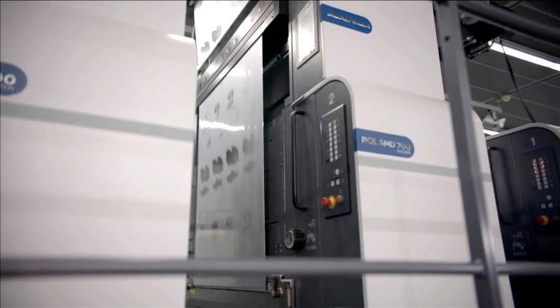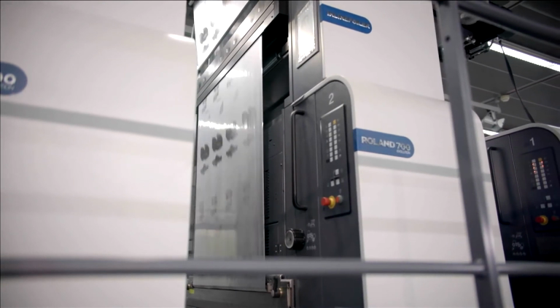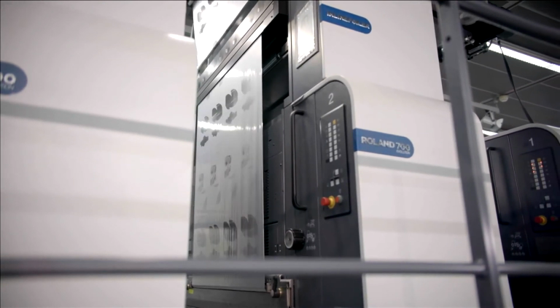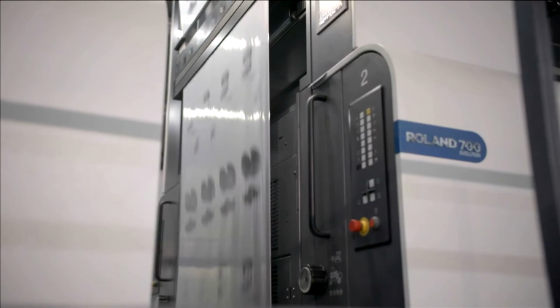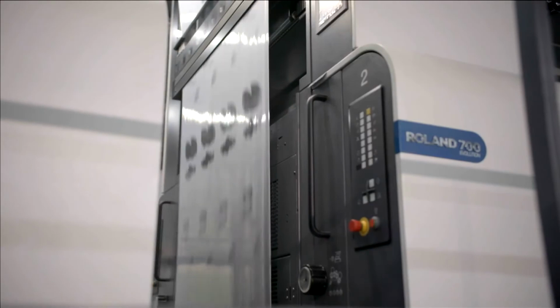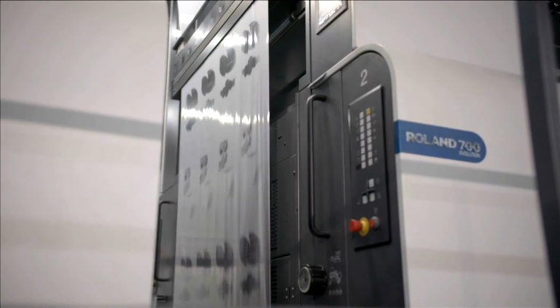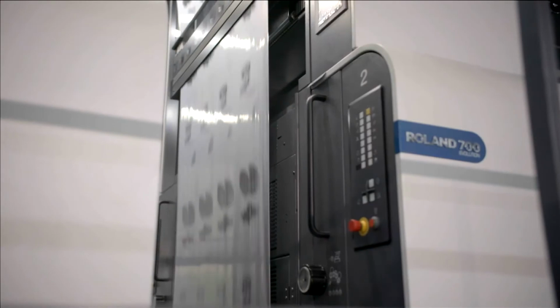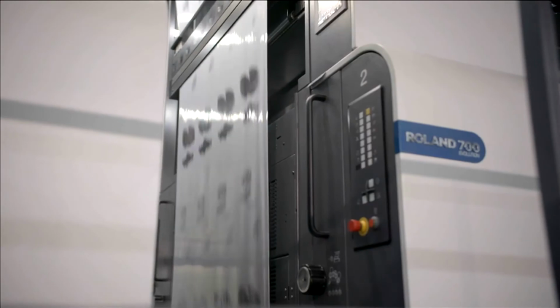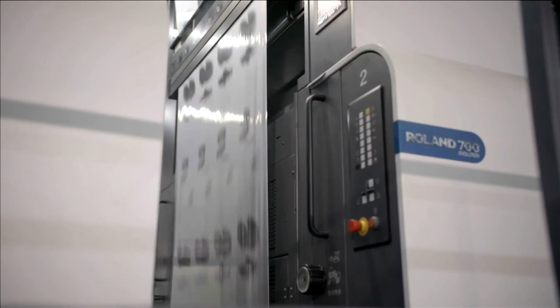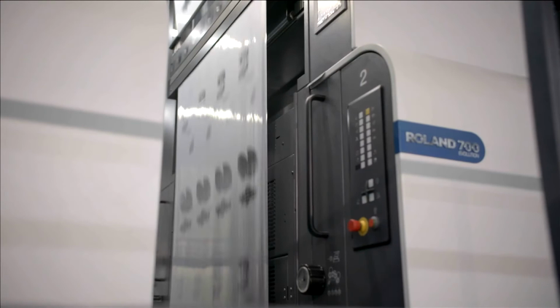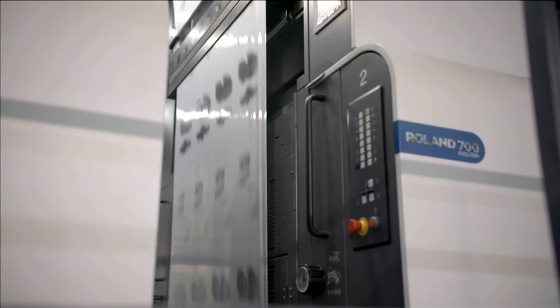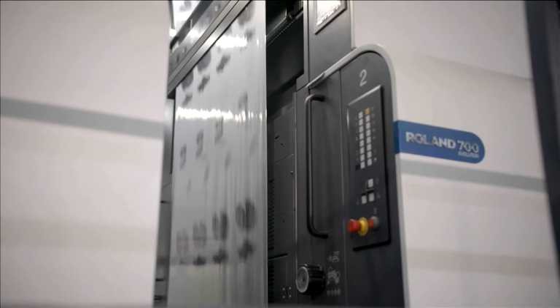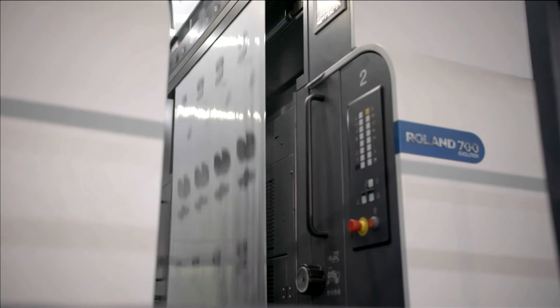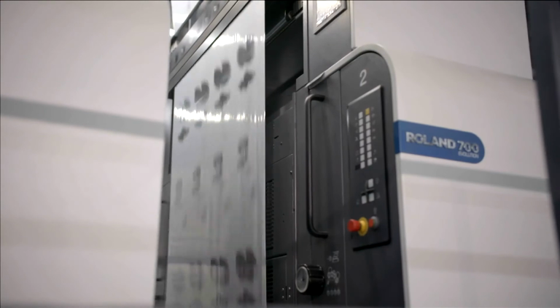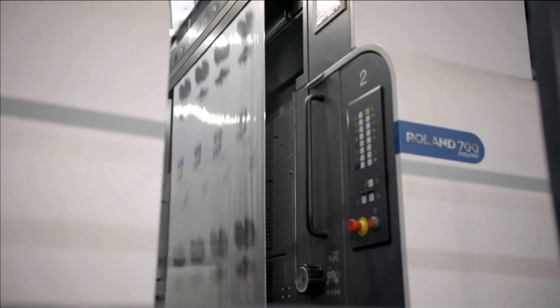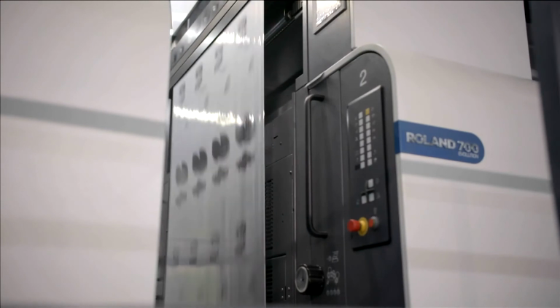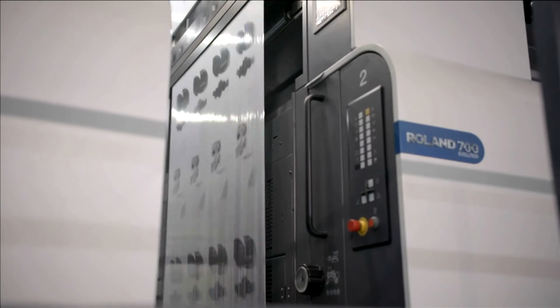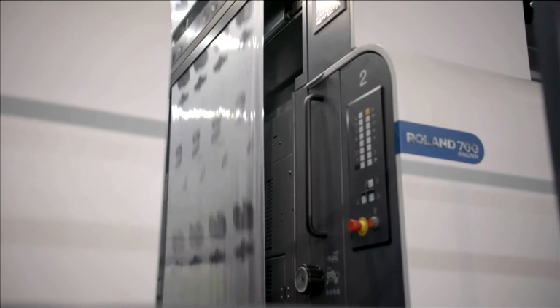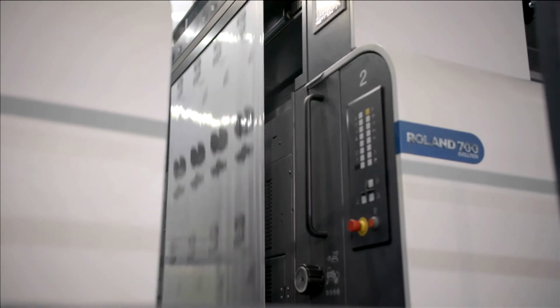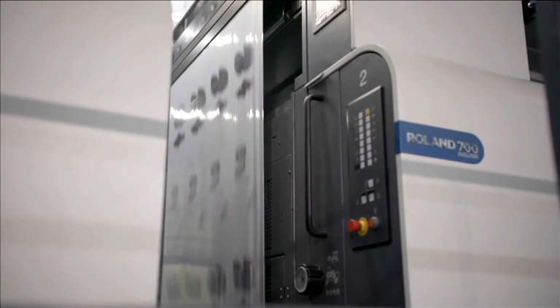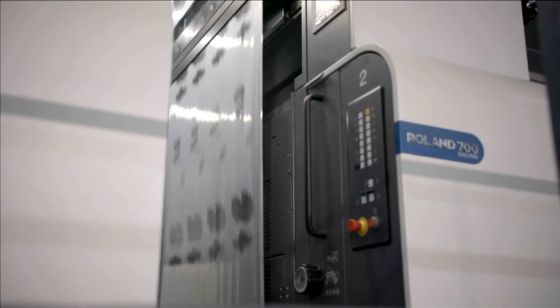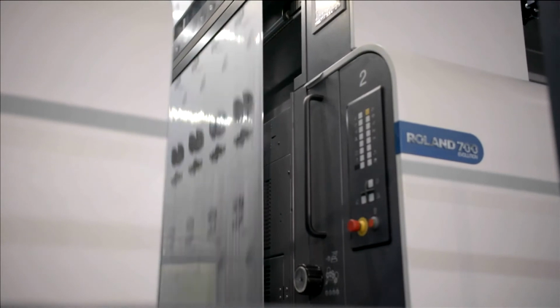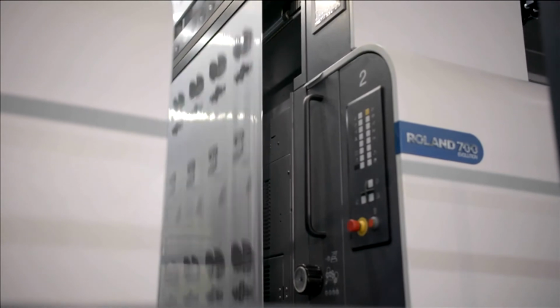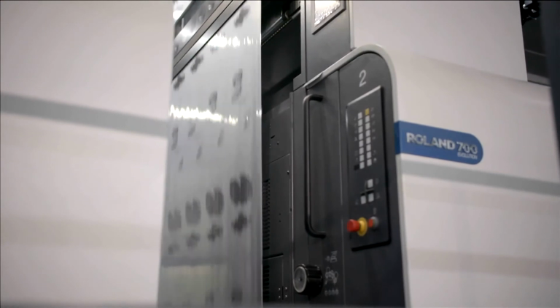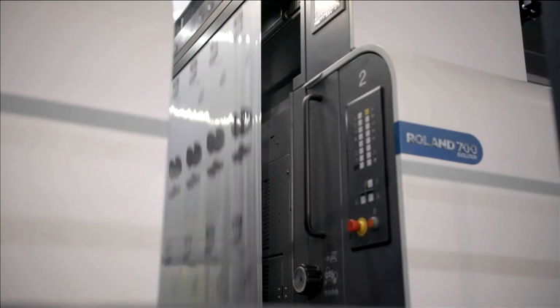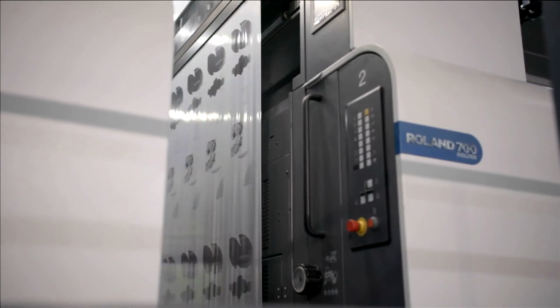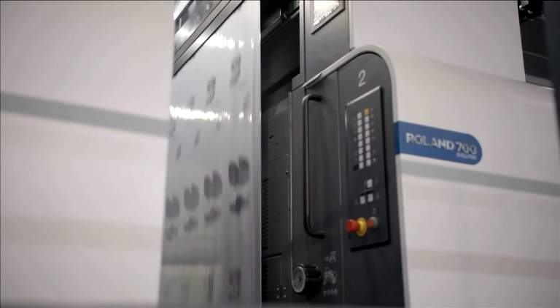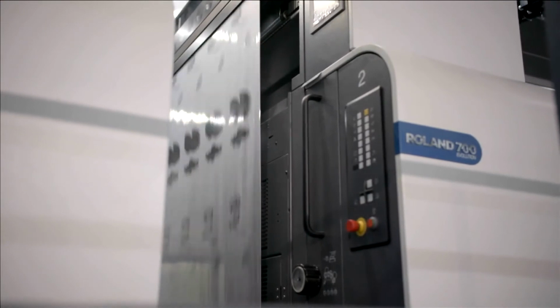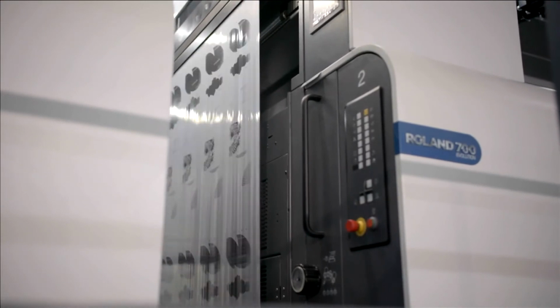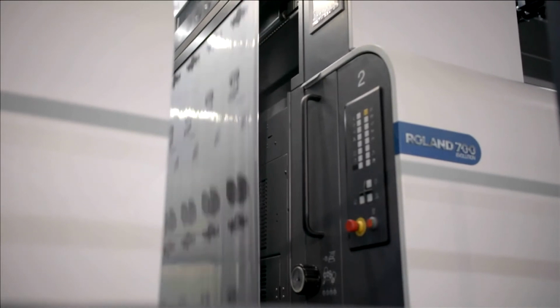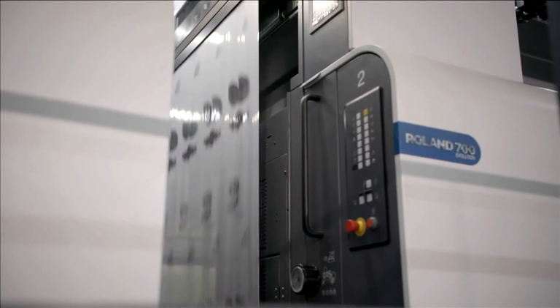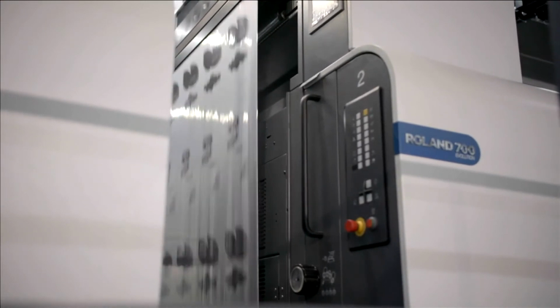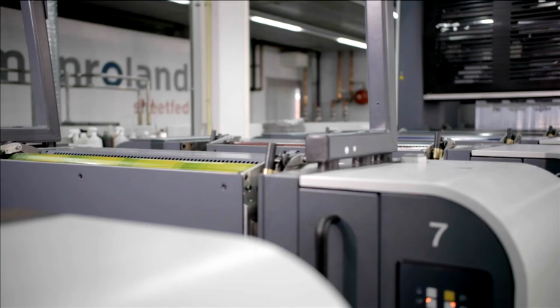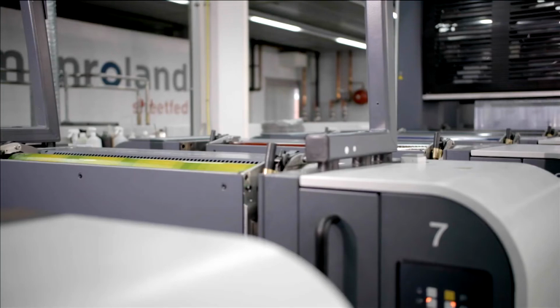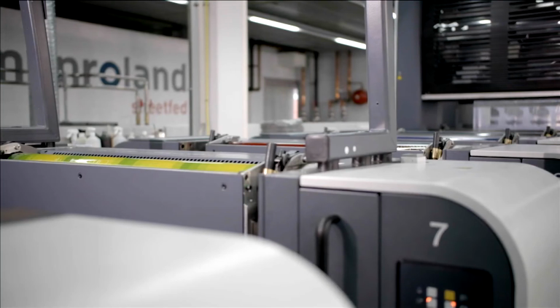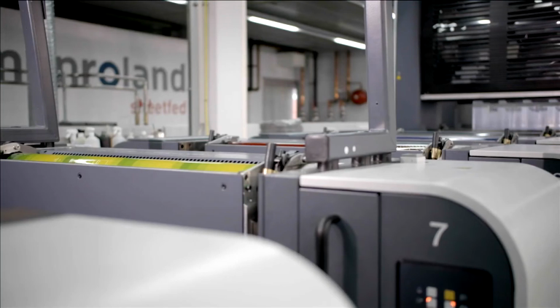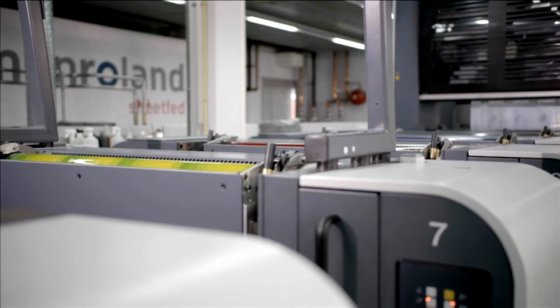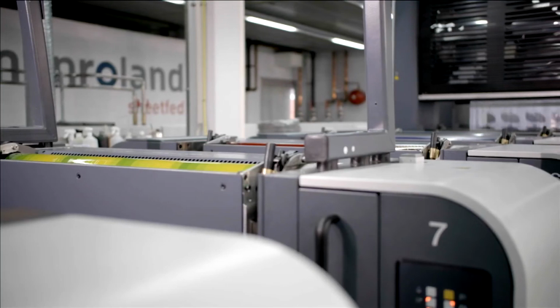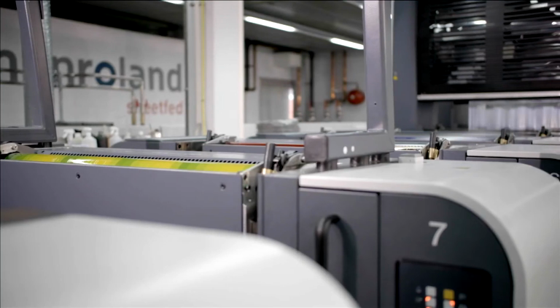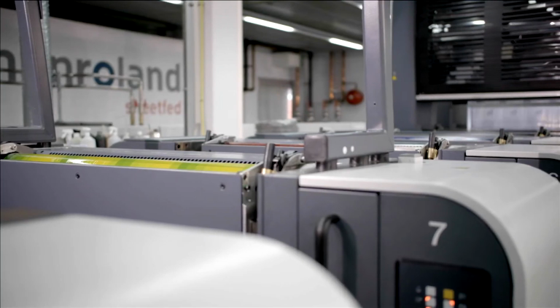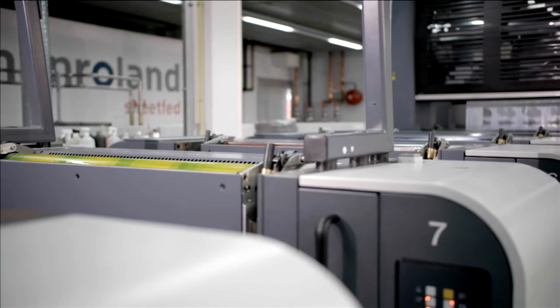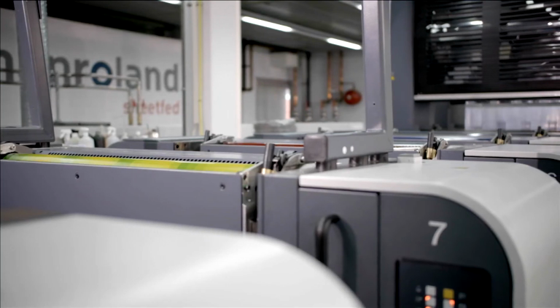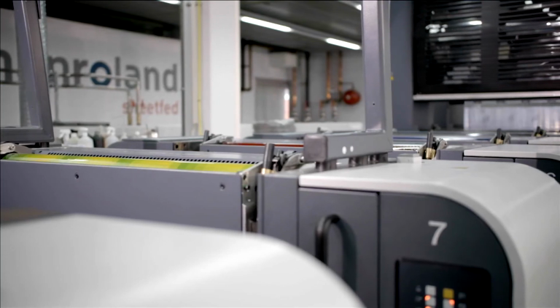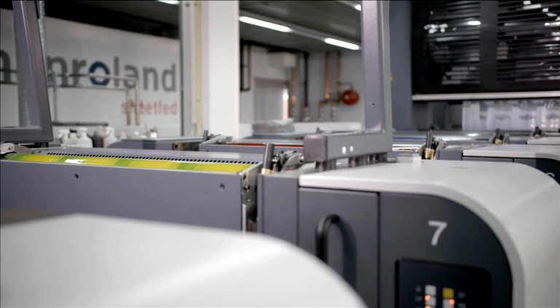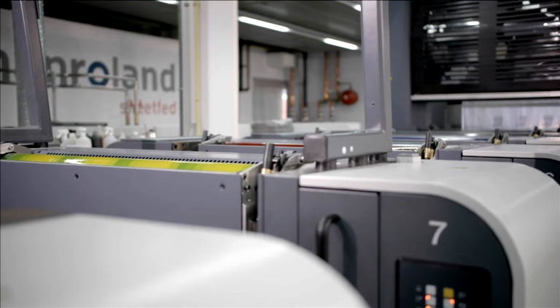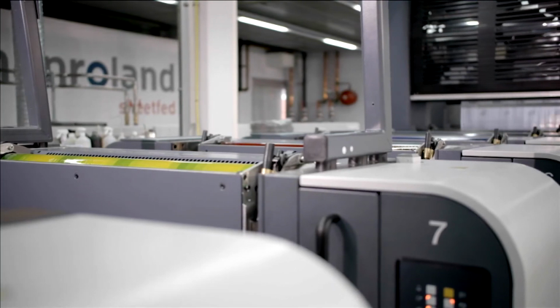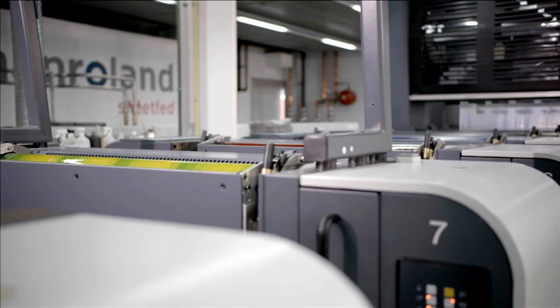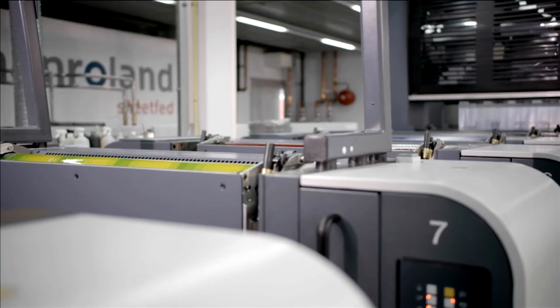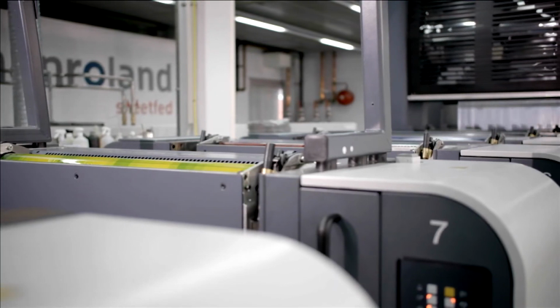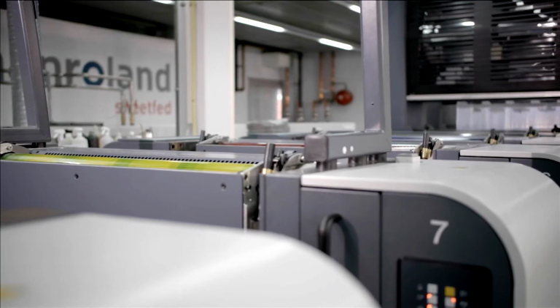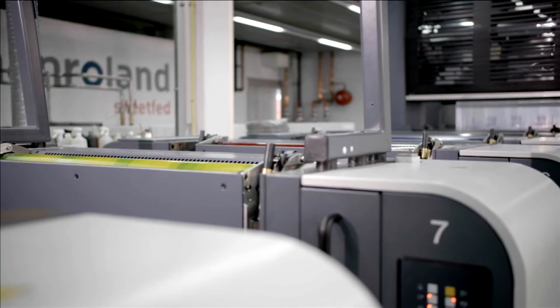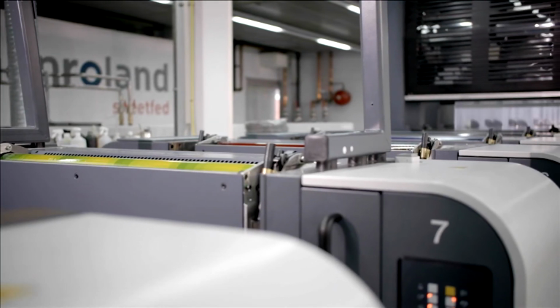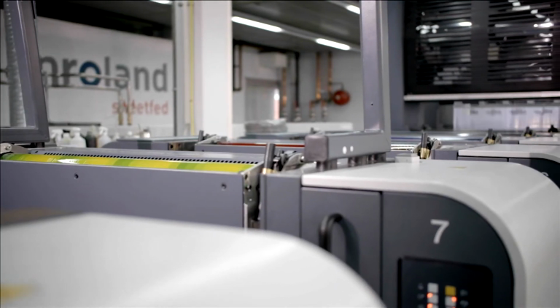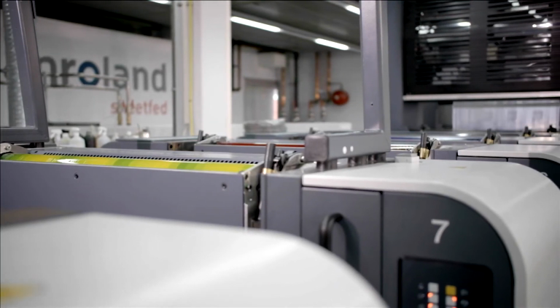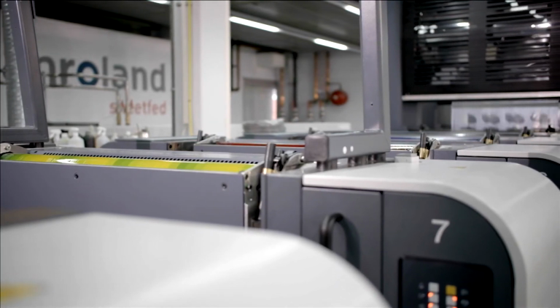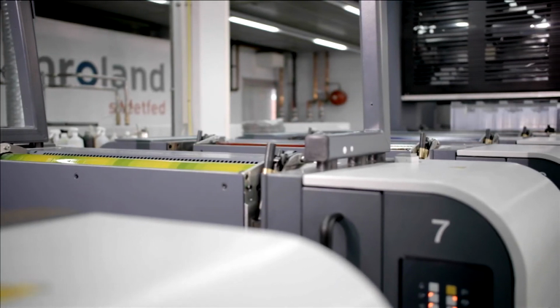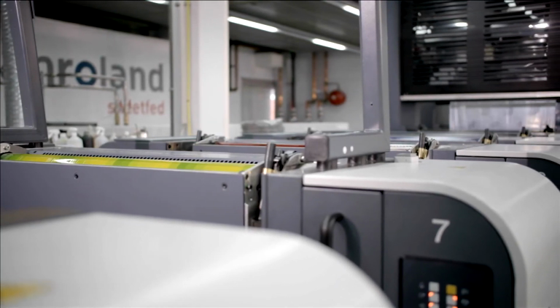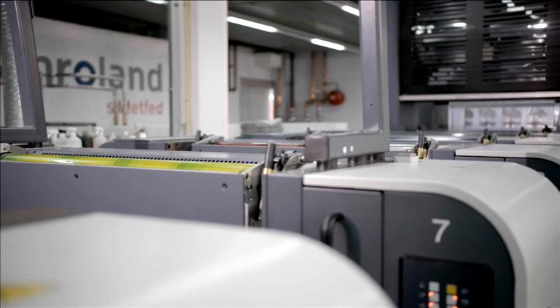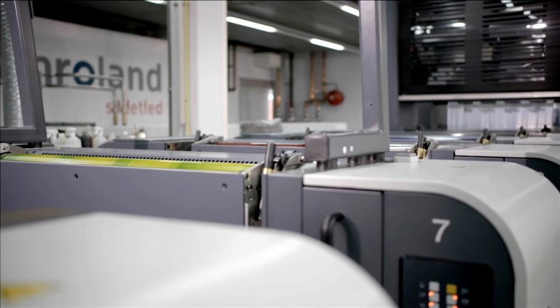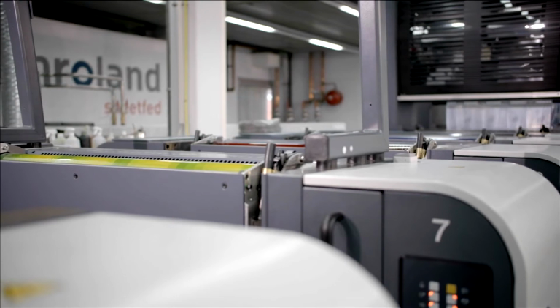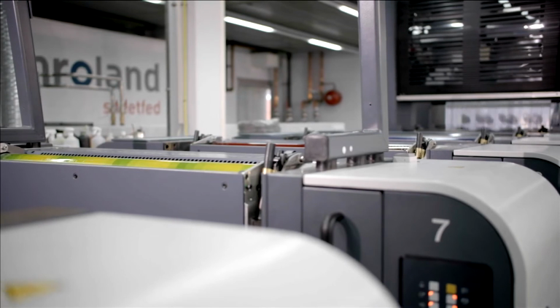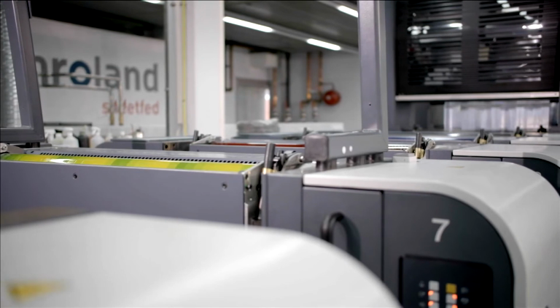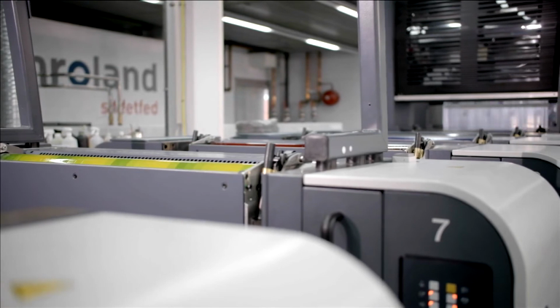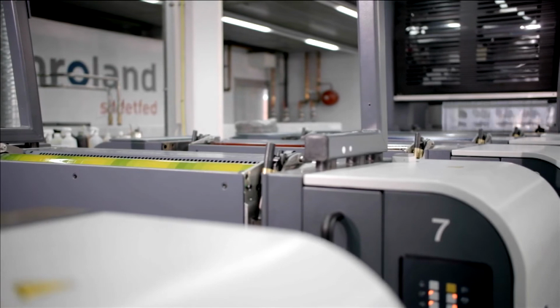Differentiate from your competition with added value — for instance with high gloss coating, double coating or spot UV.